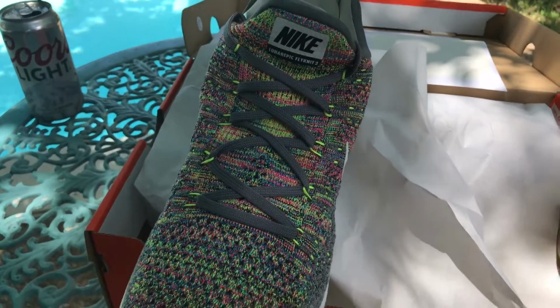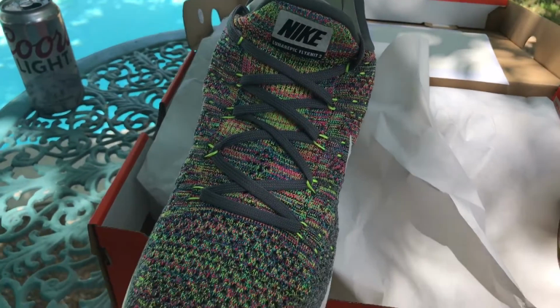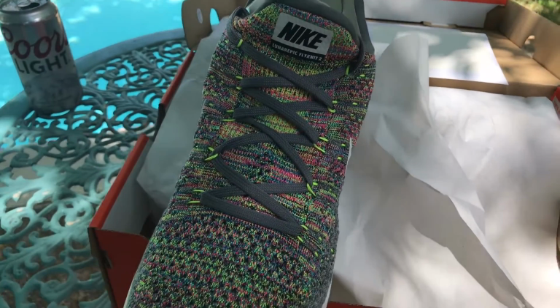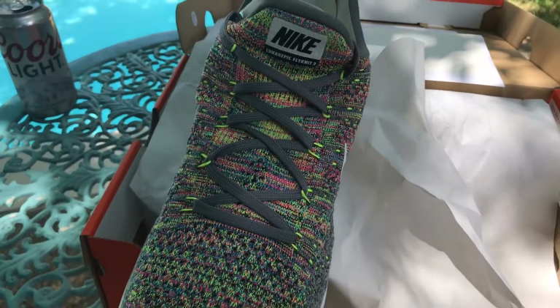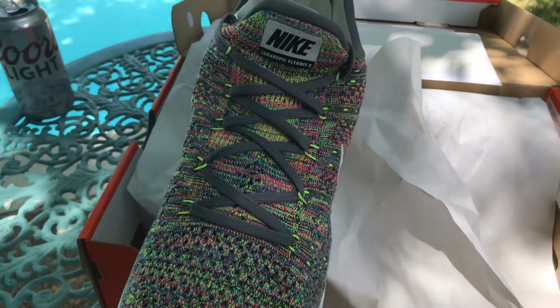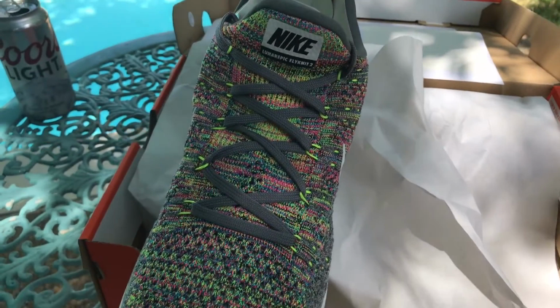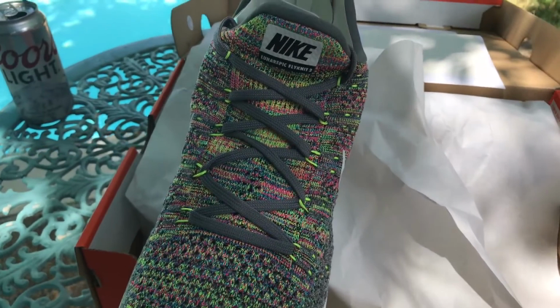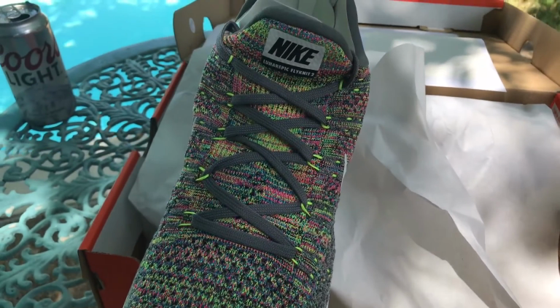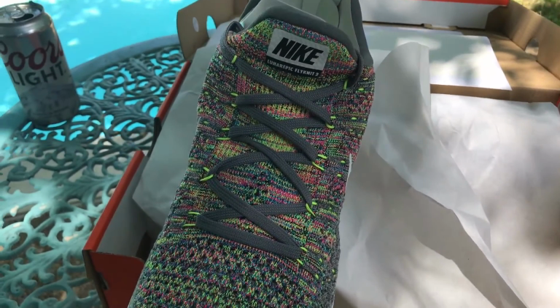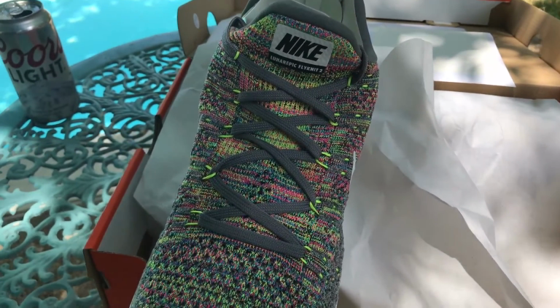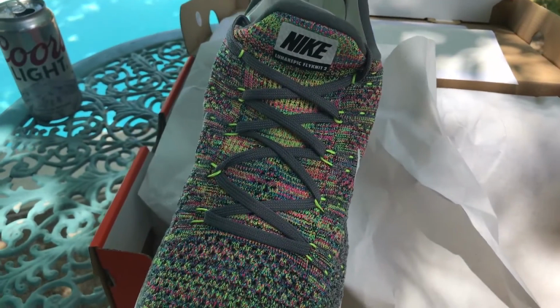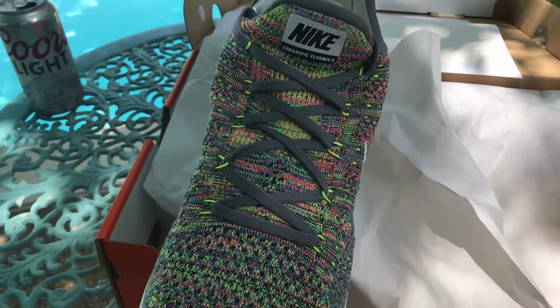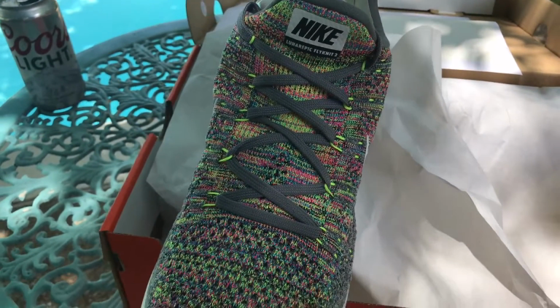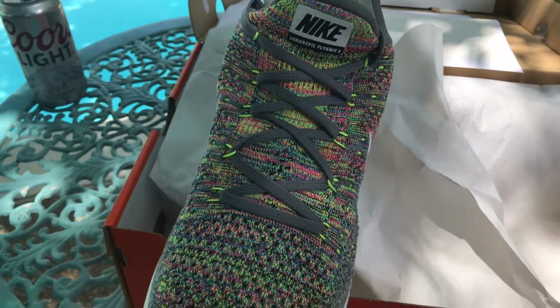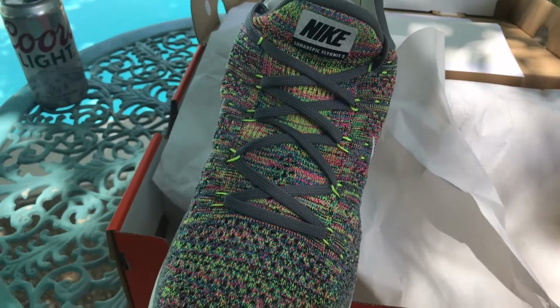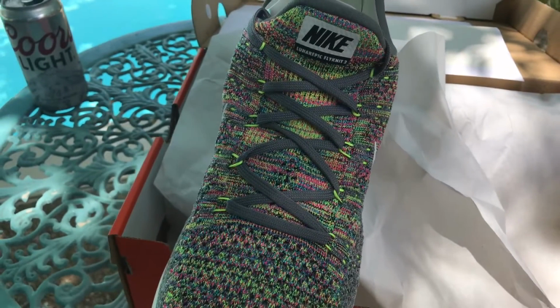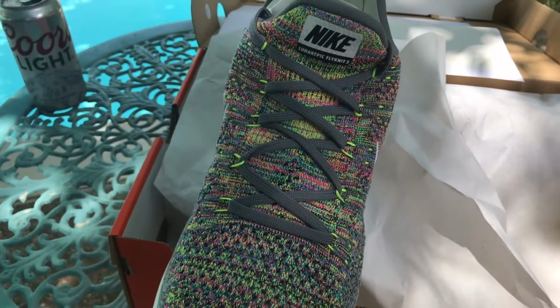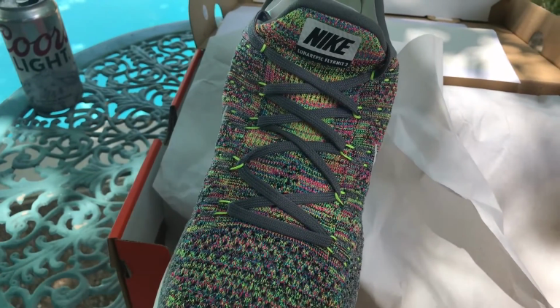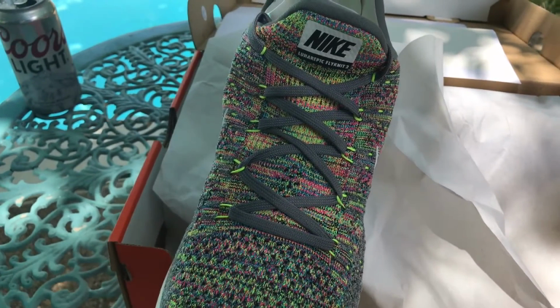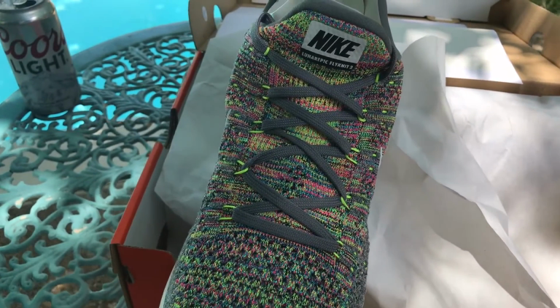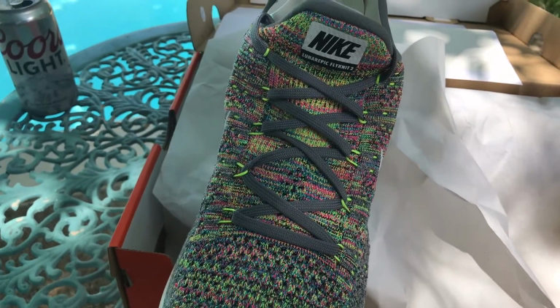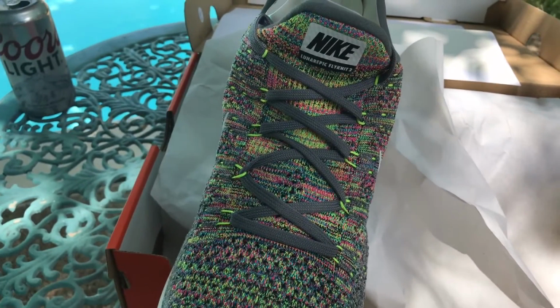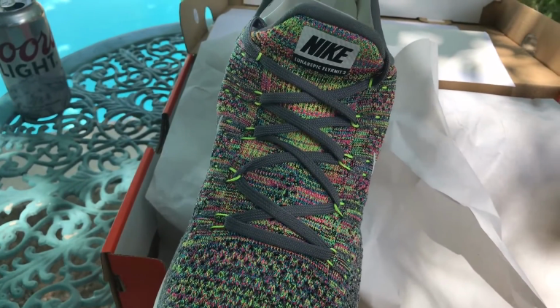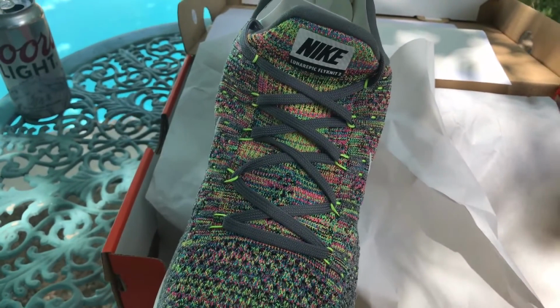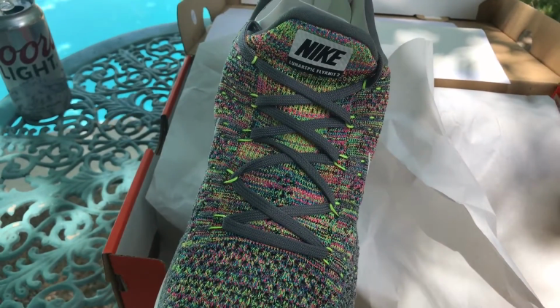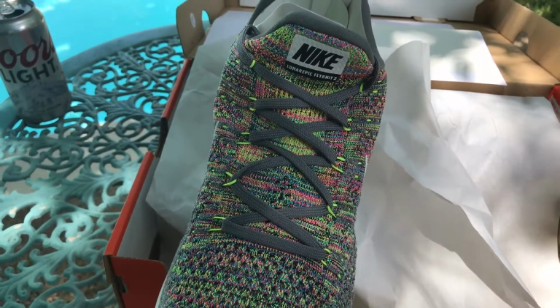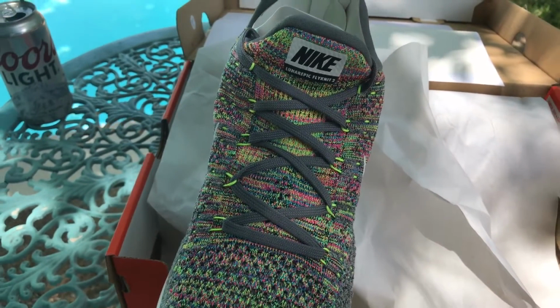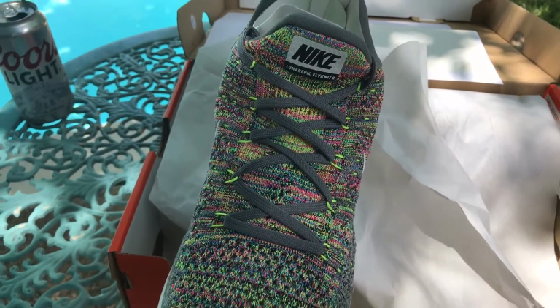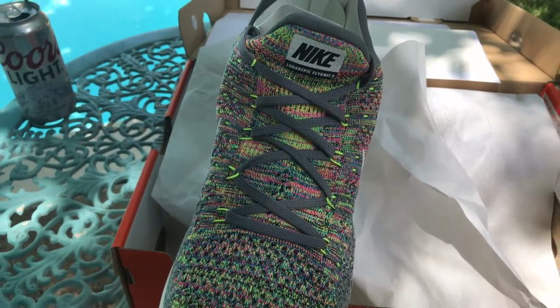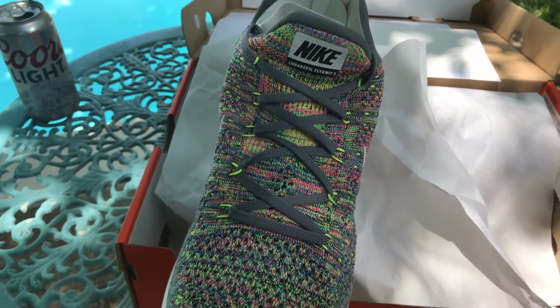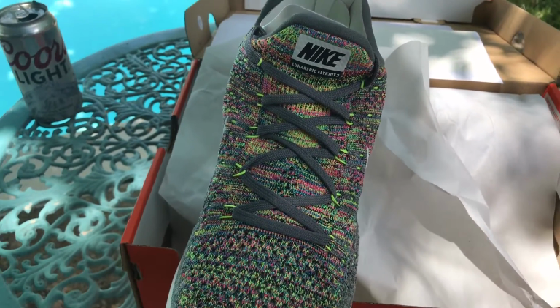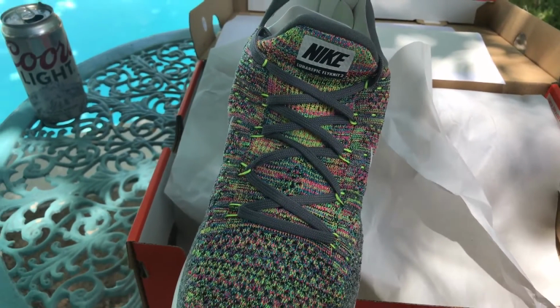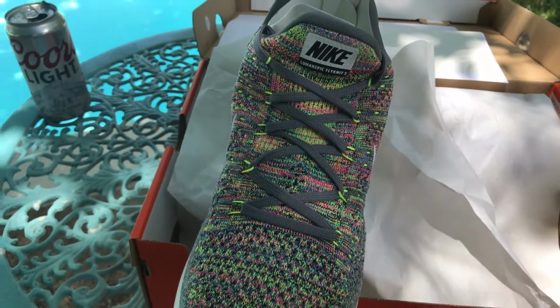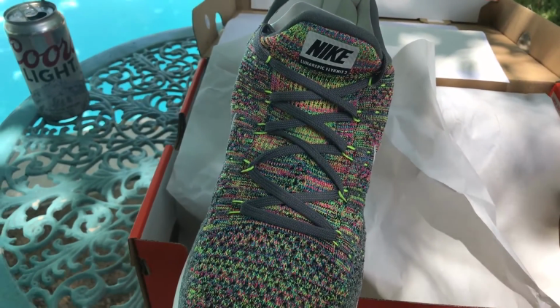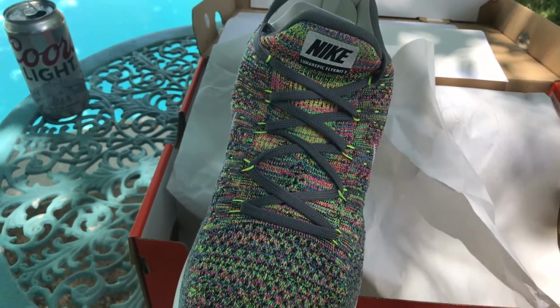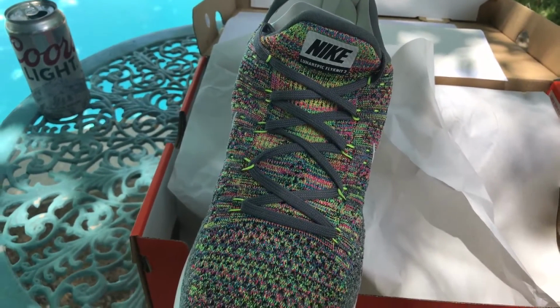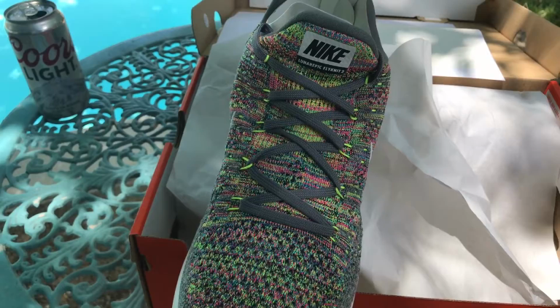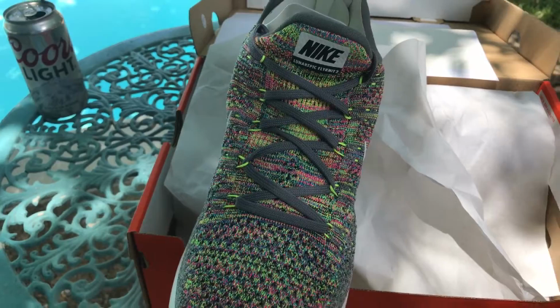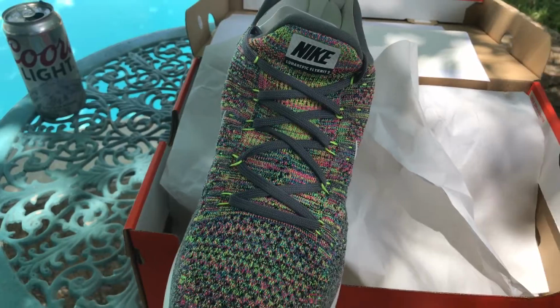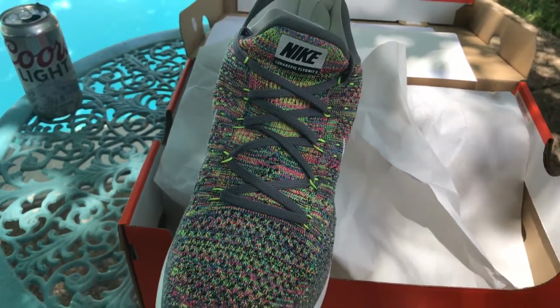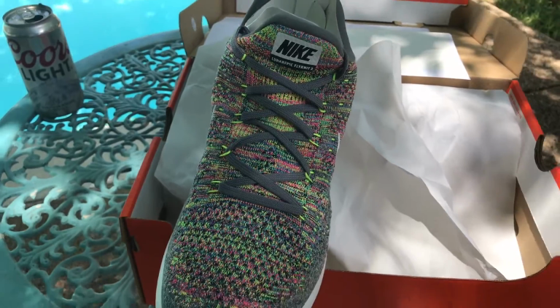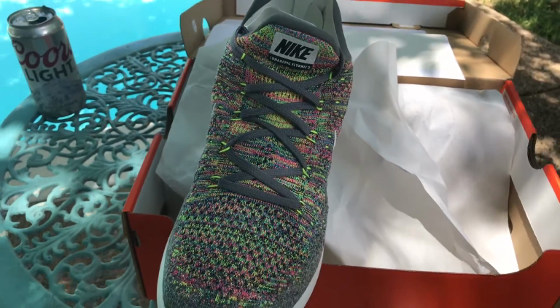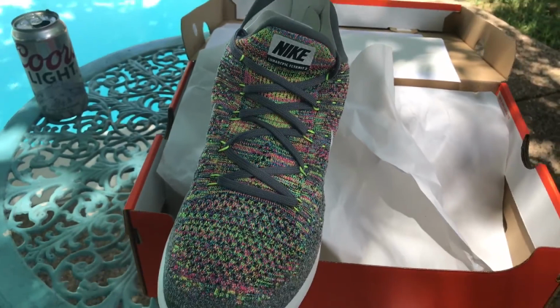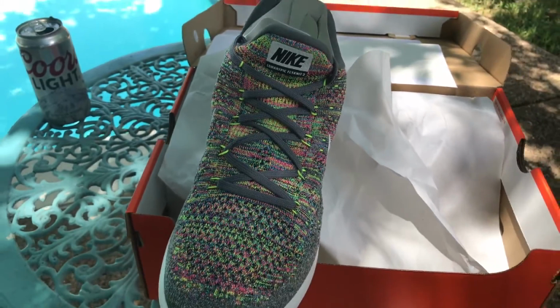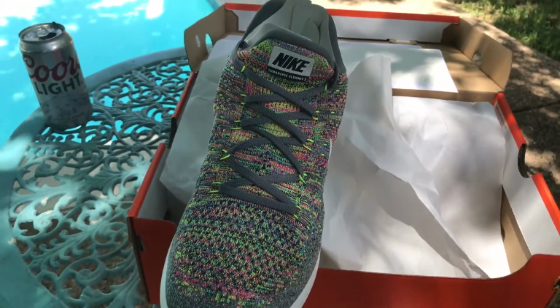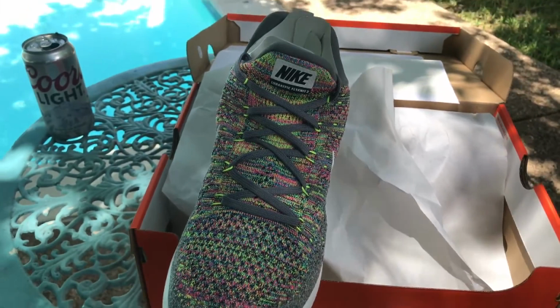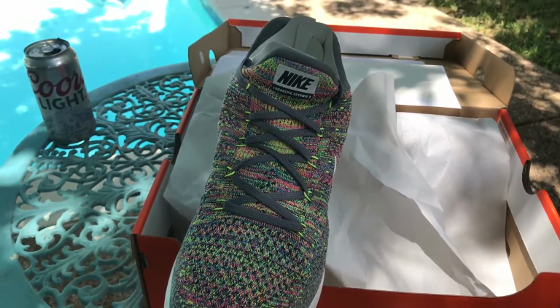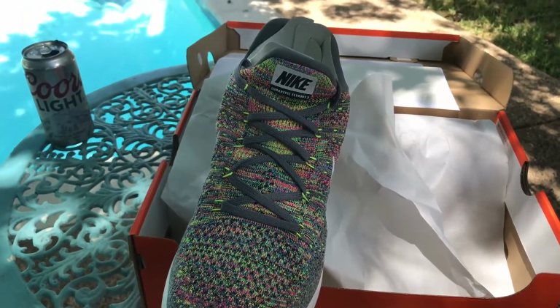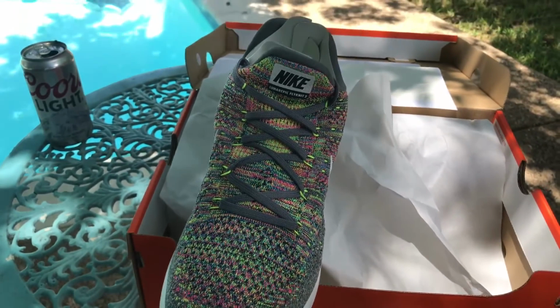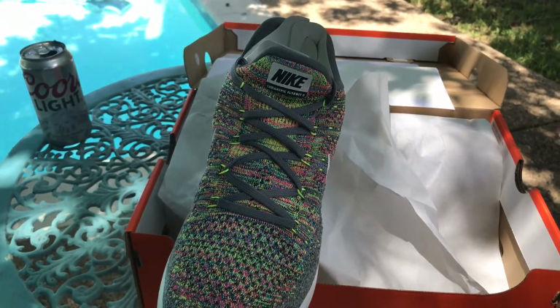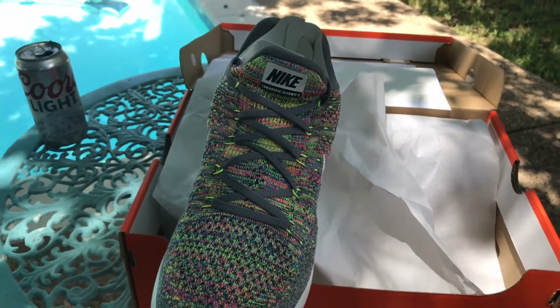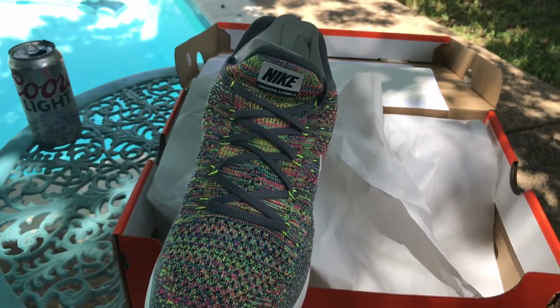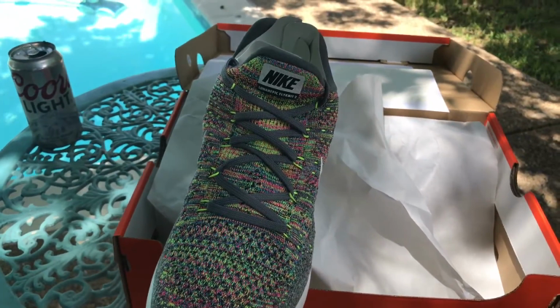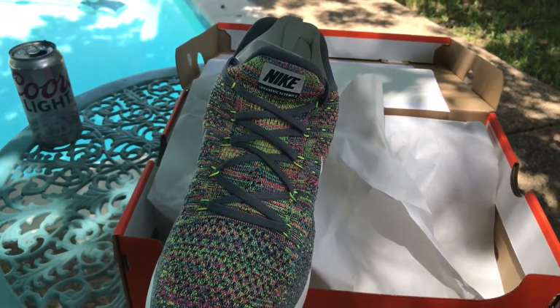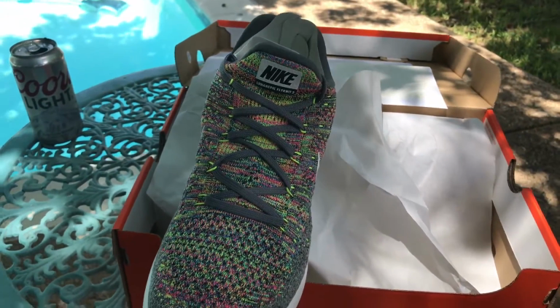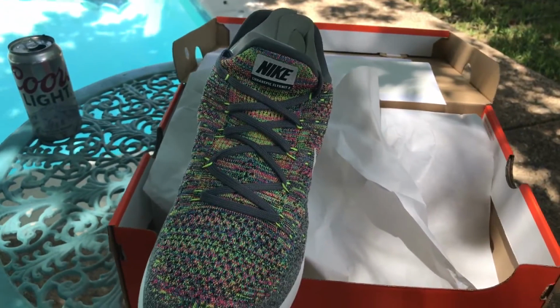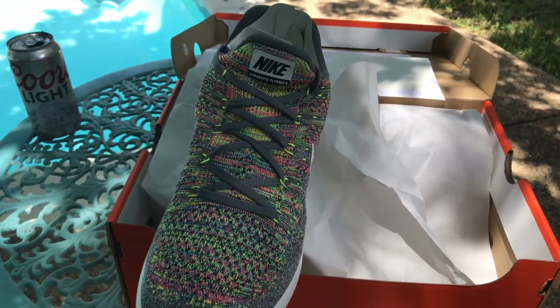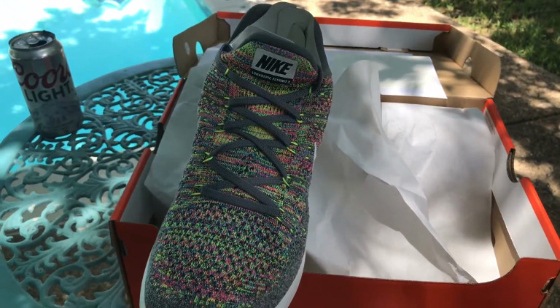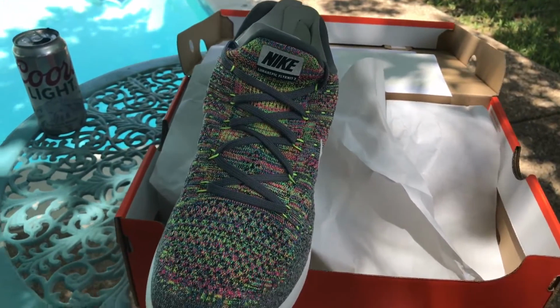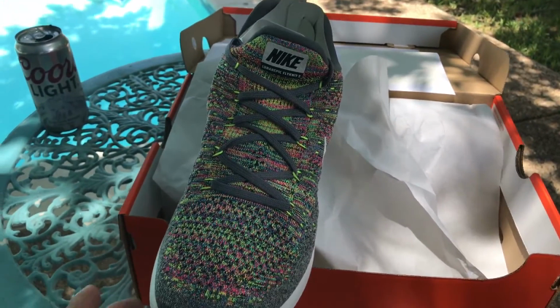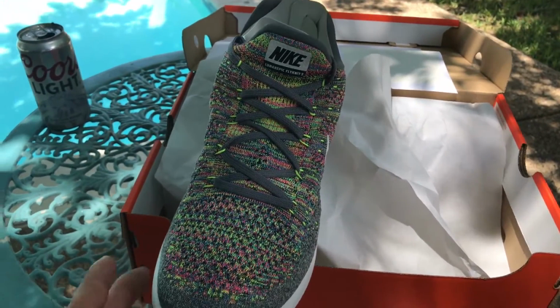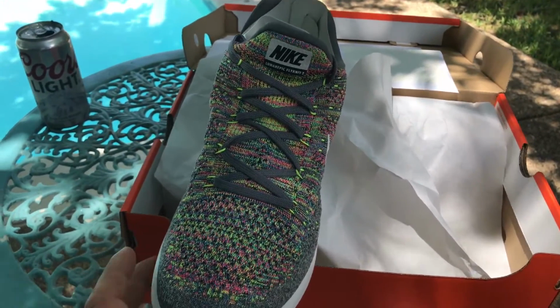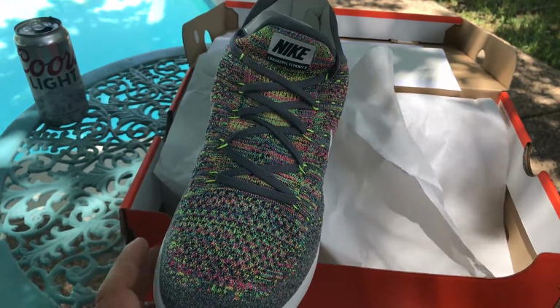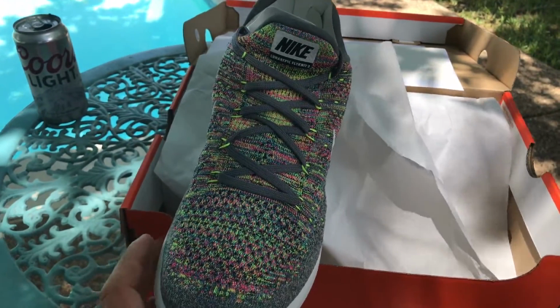I'm getting a delivery right around the corner so I'm gonna finish this up real quick.